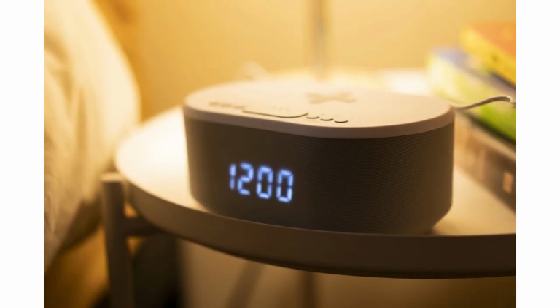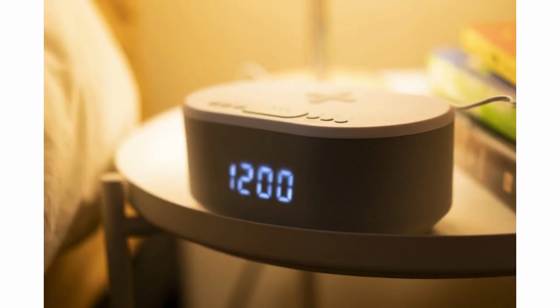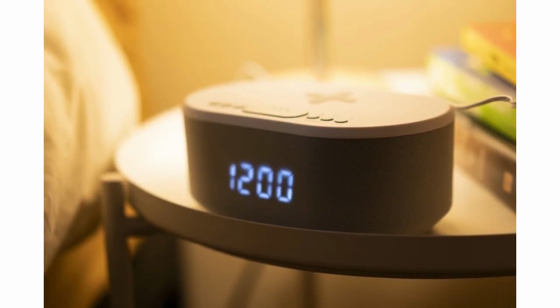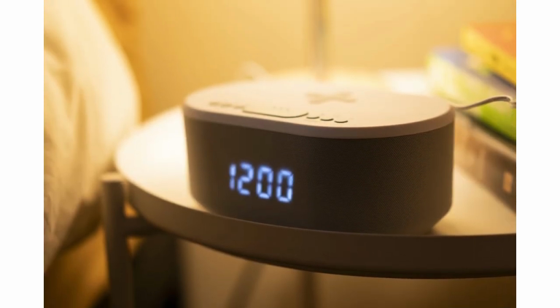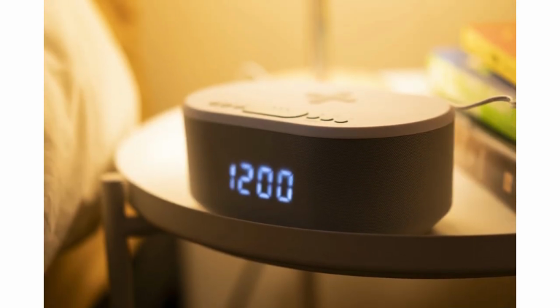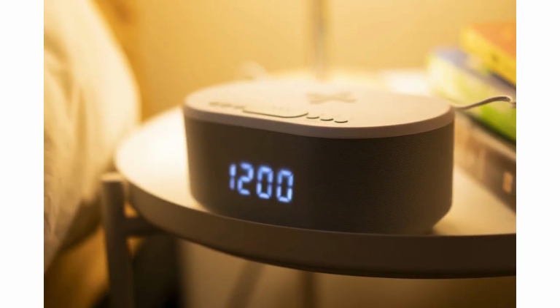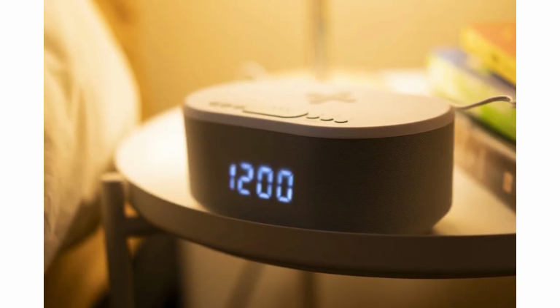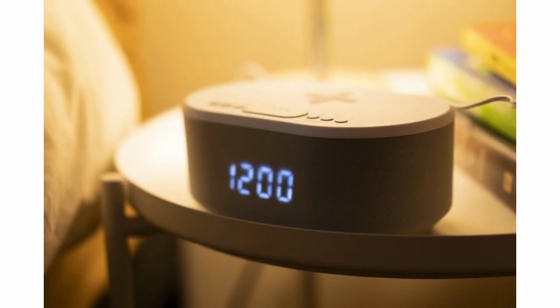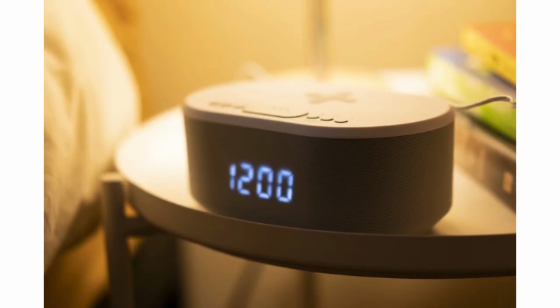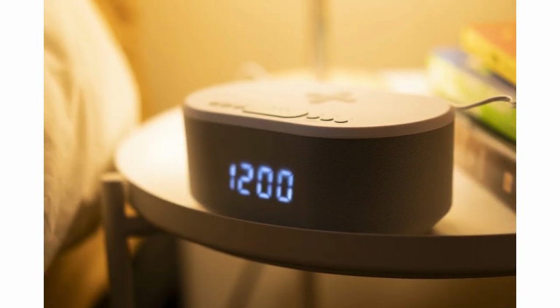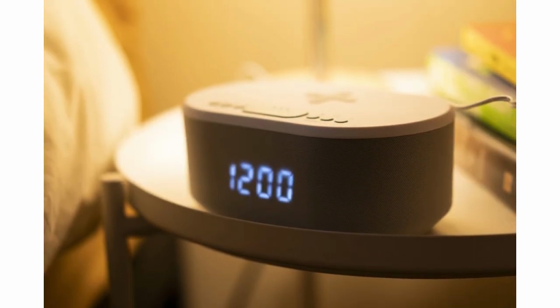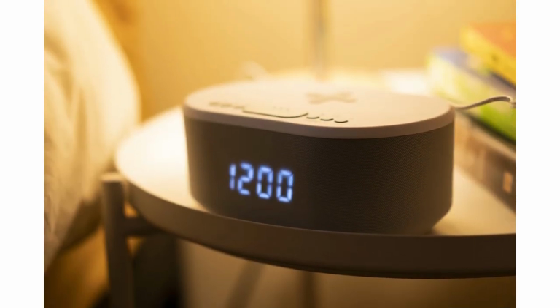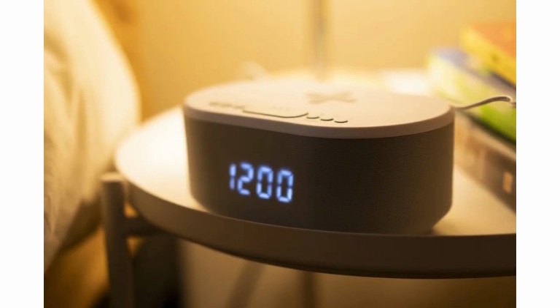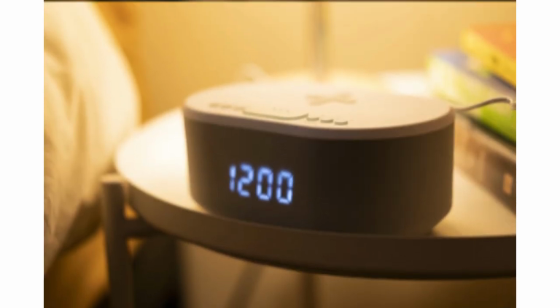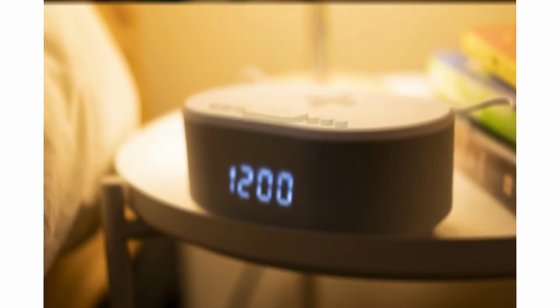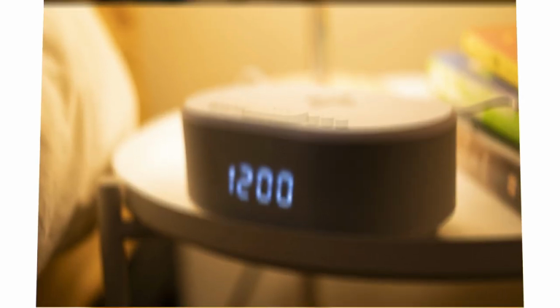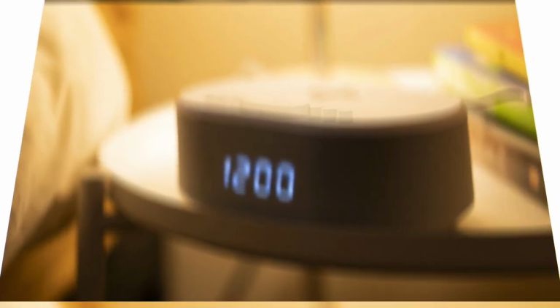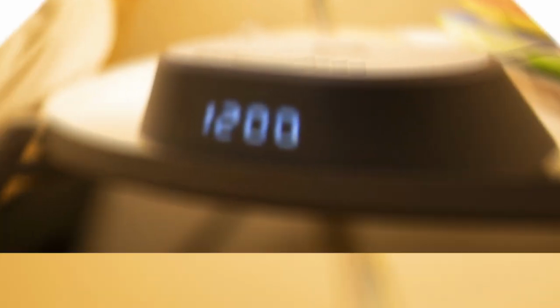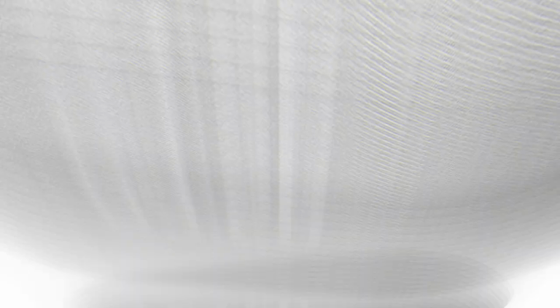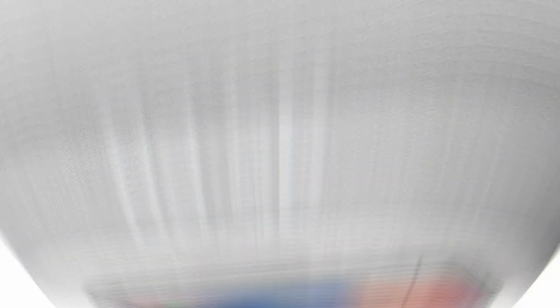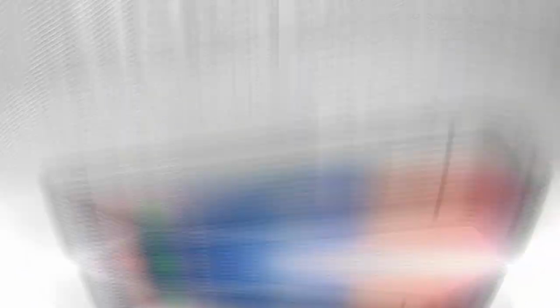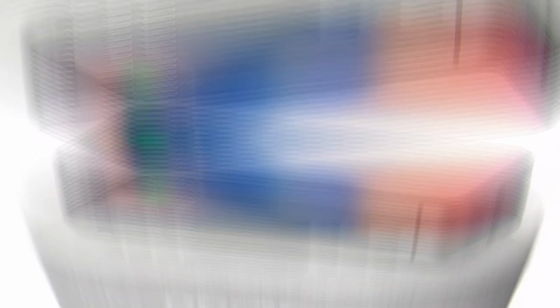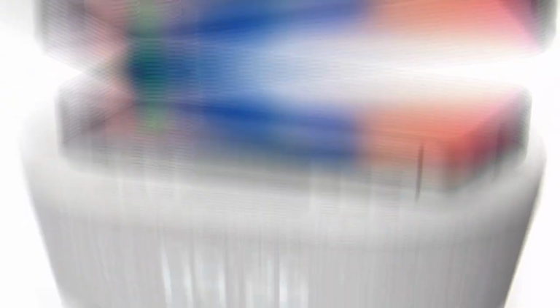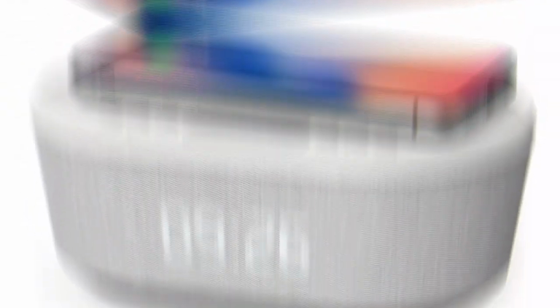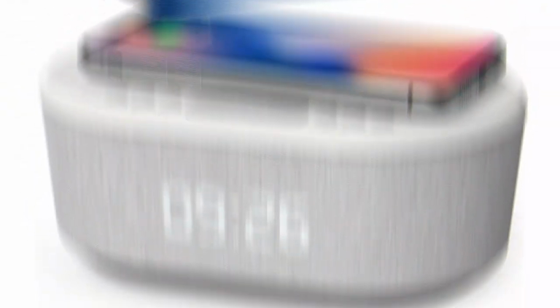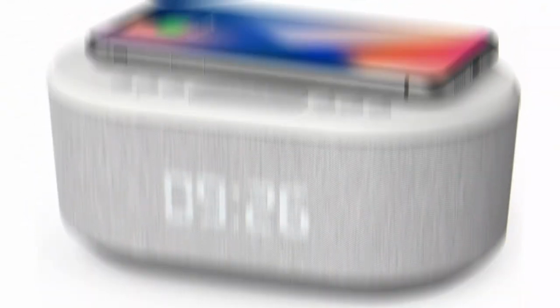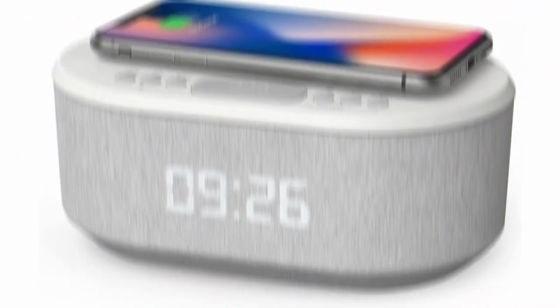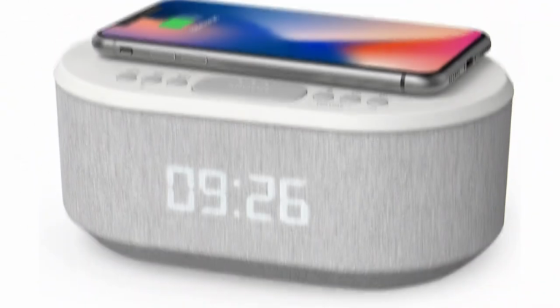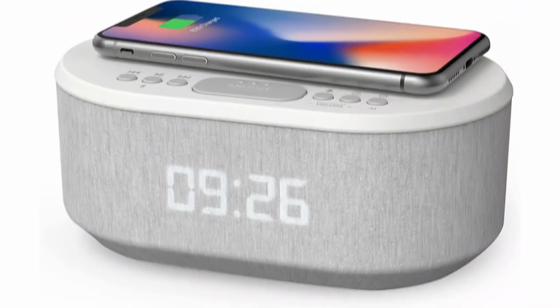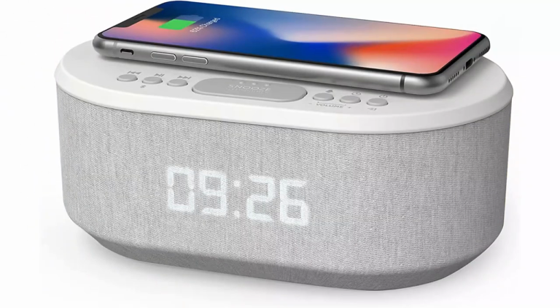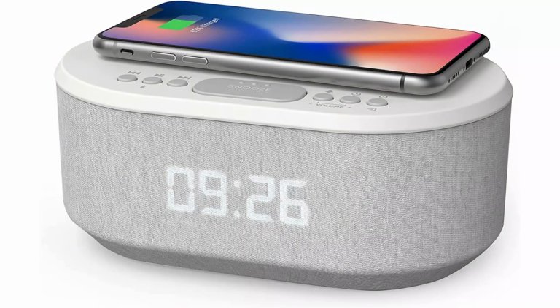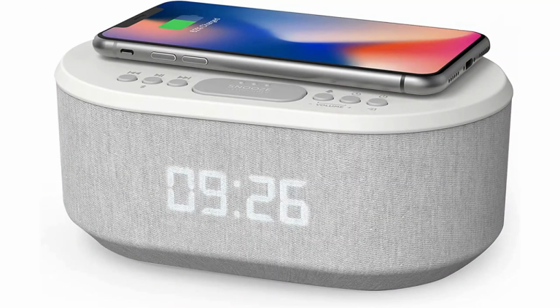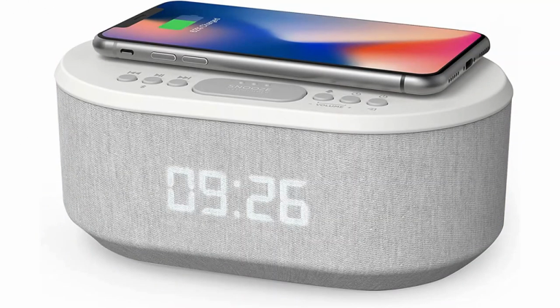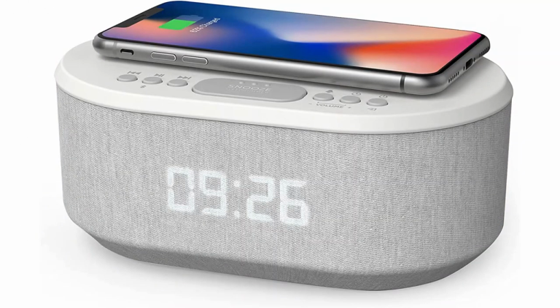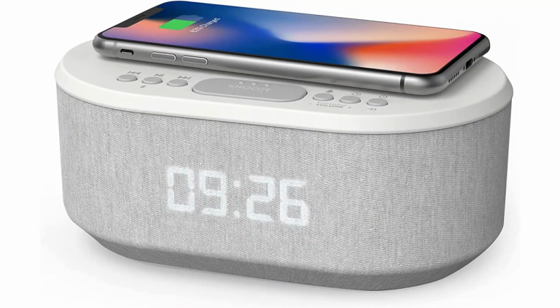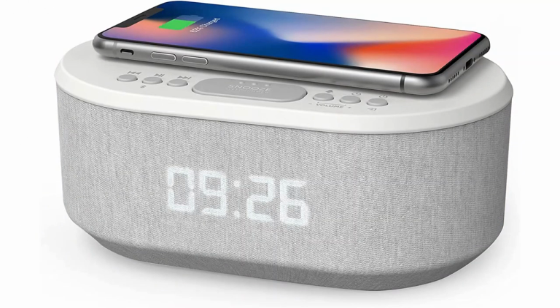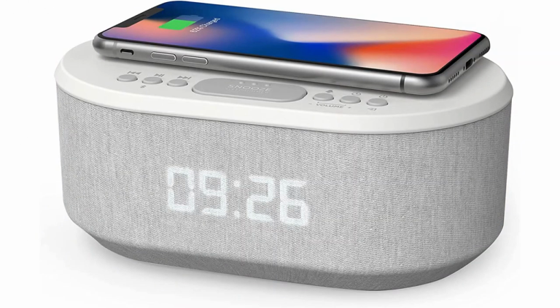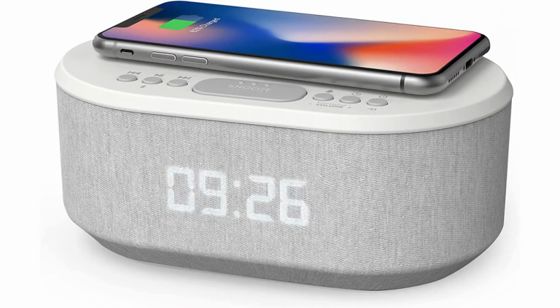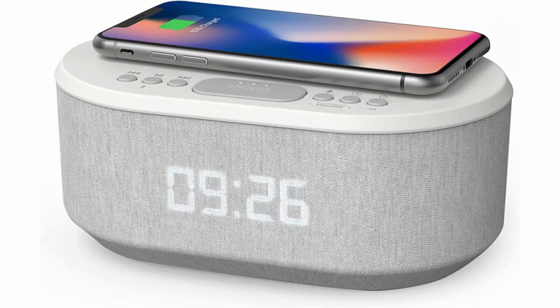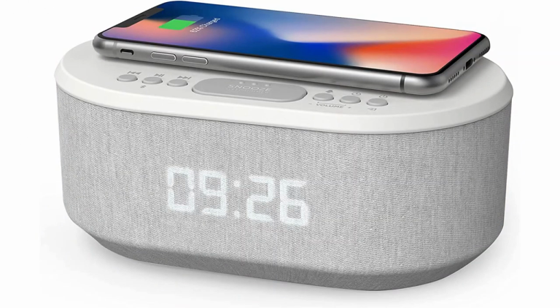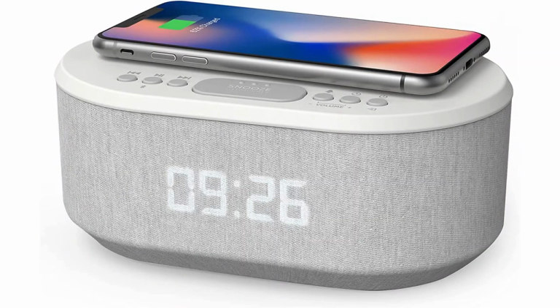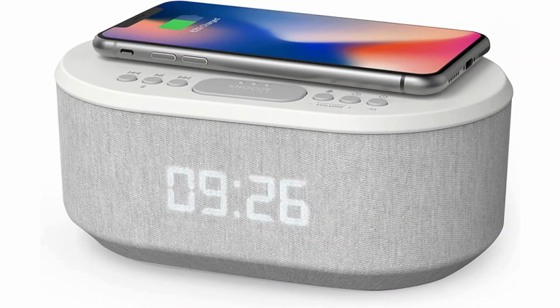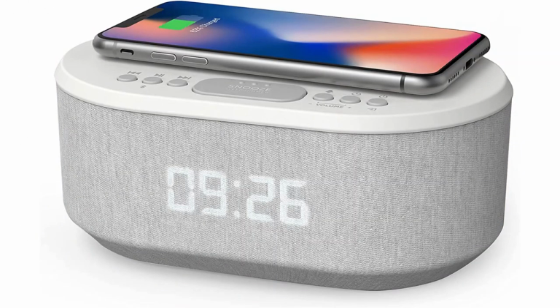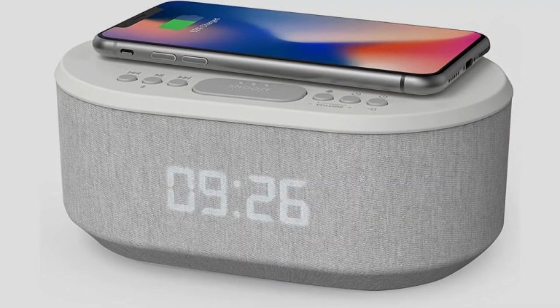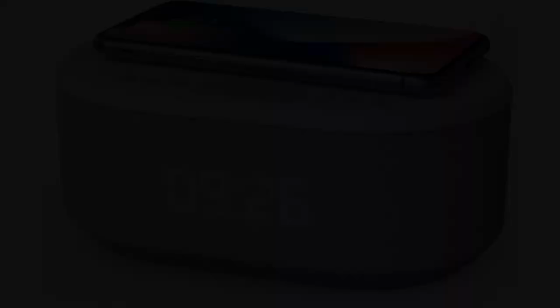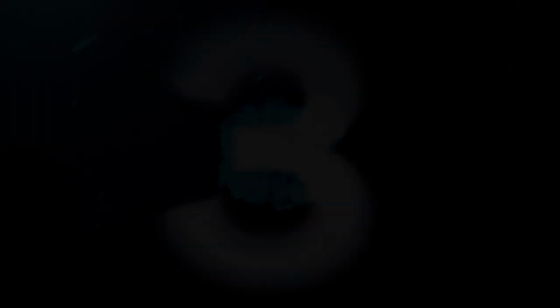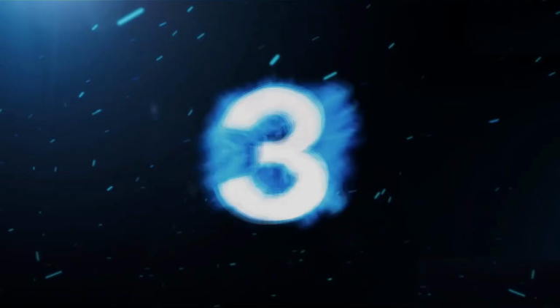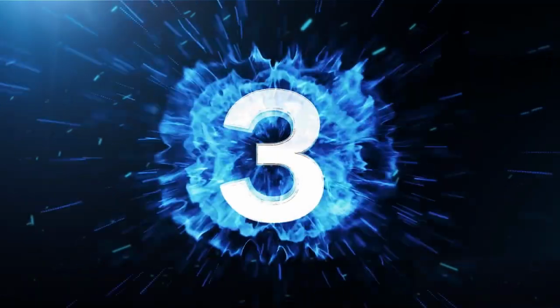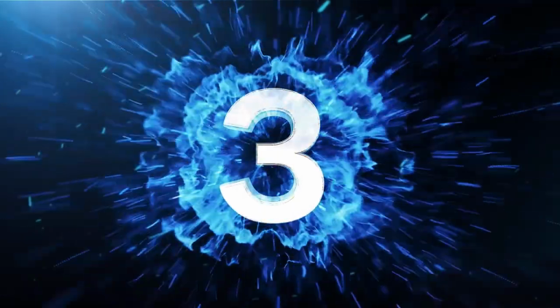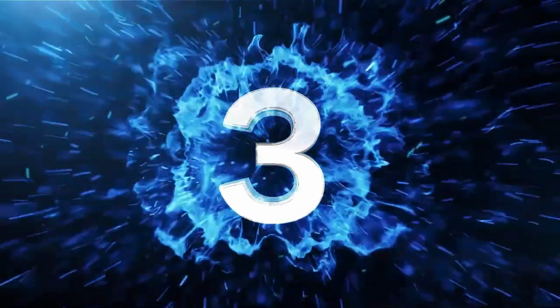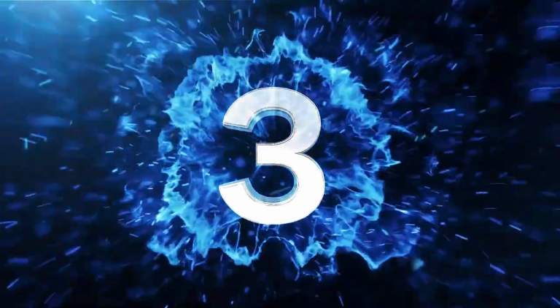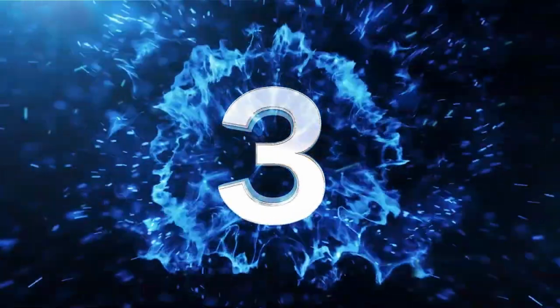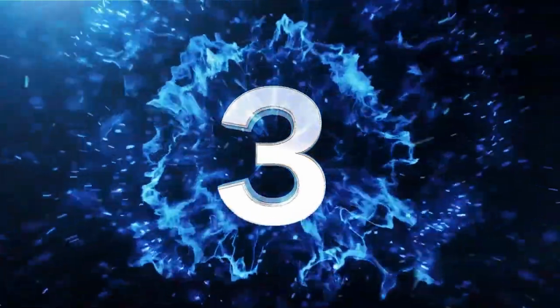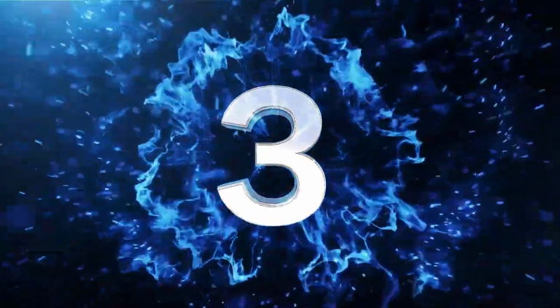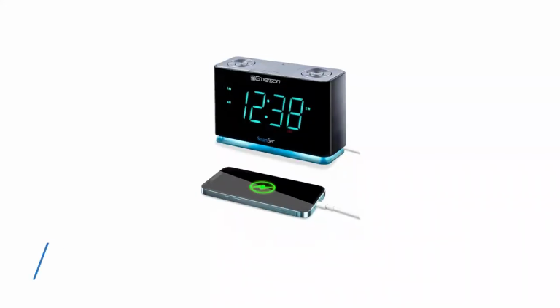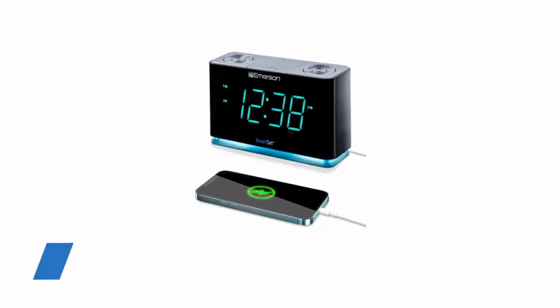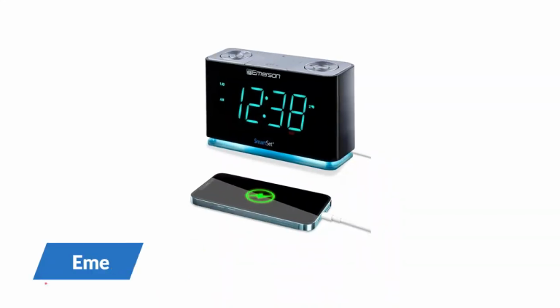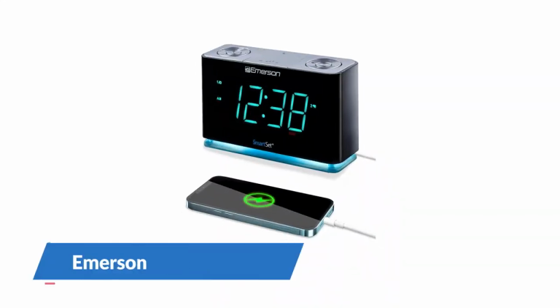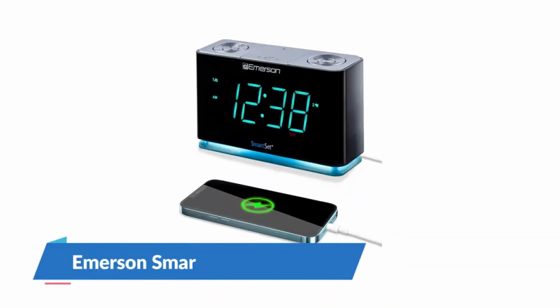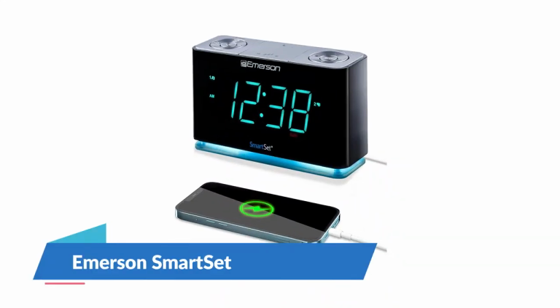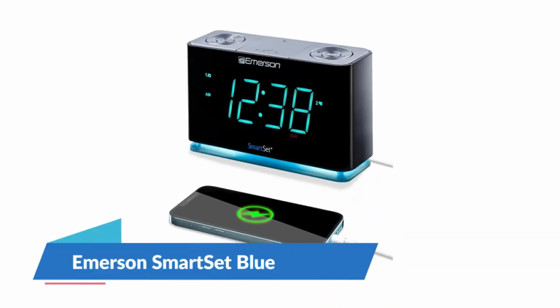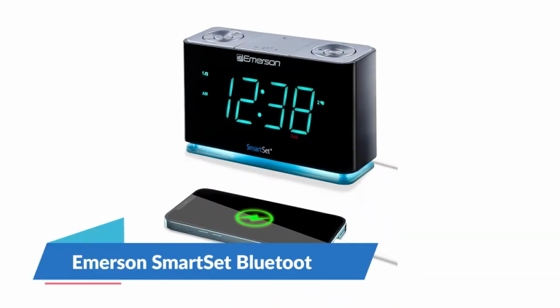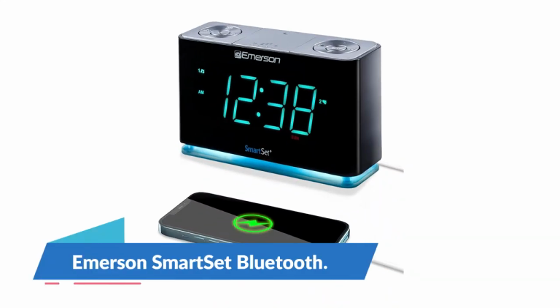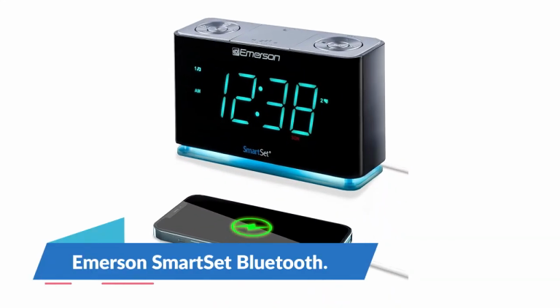If you don't mind these cons, this model's wireless charging and speaker capabilities are hard to beat. Number 3: Emerson Smartset Bluetooth.